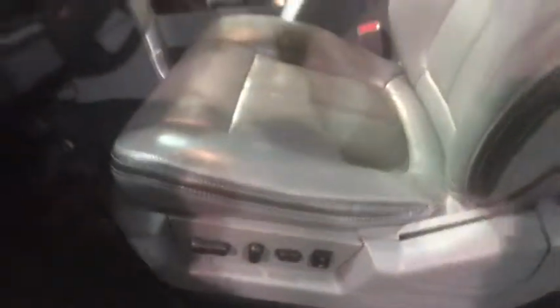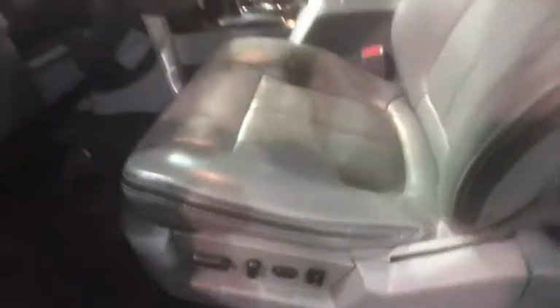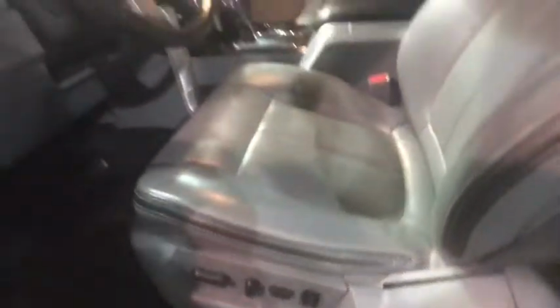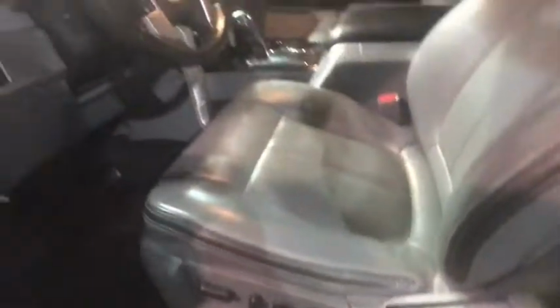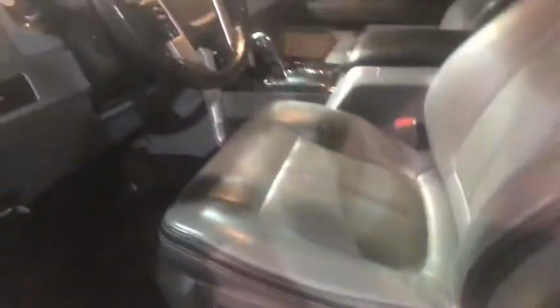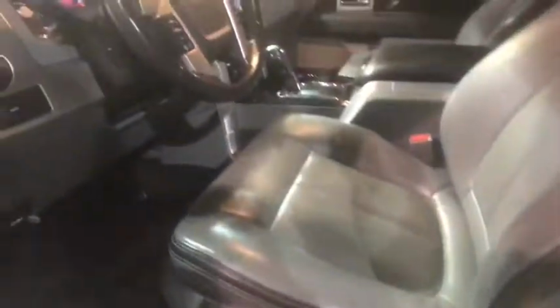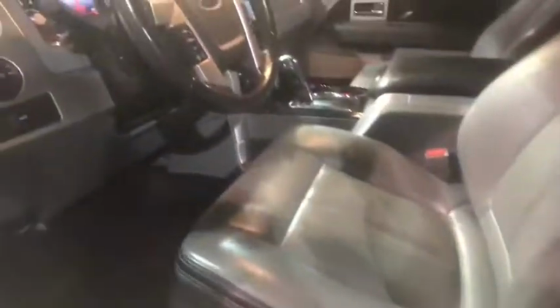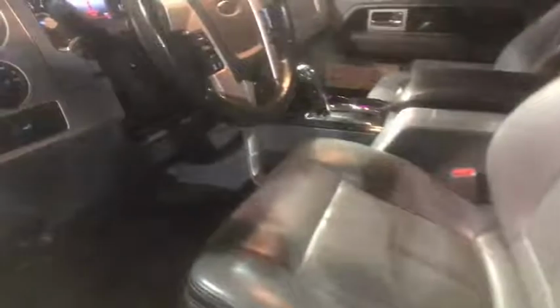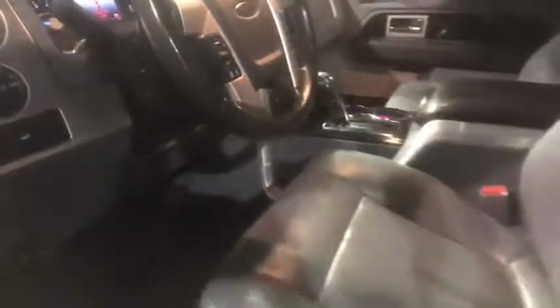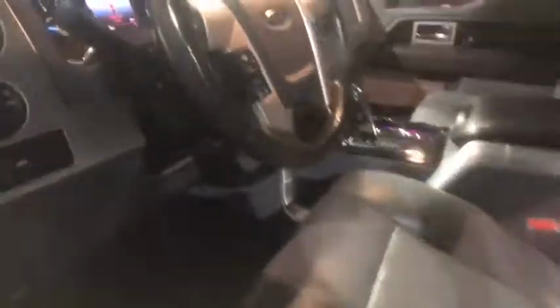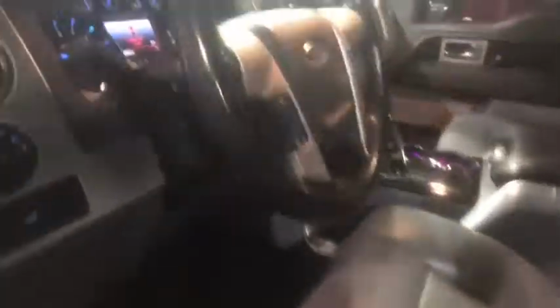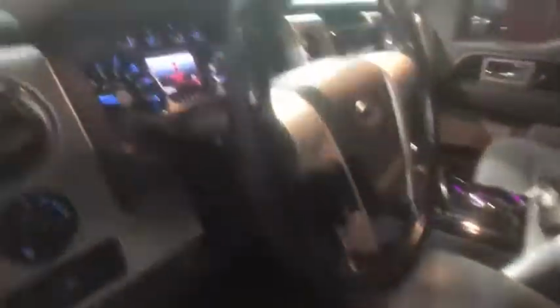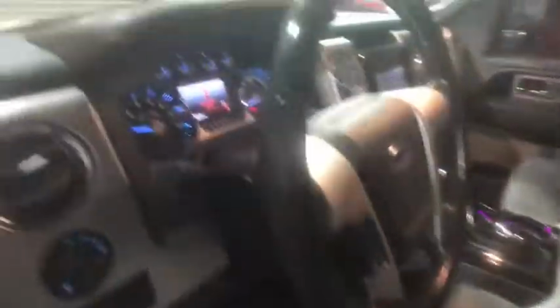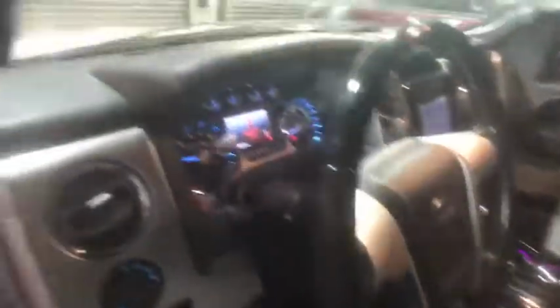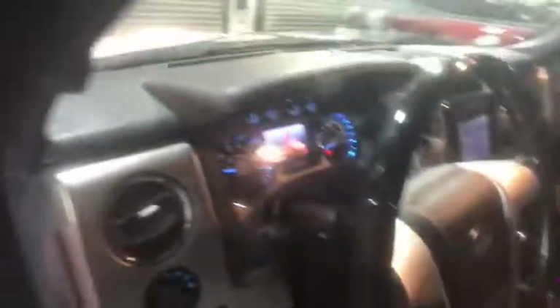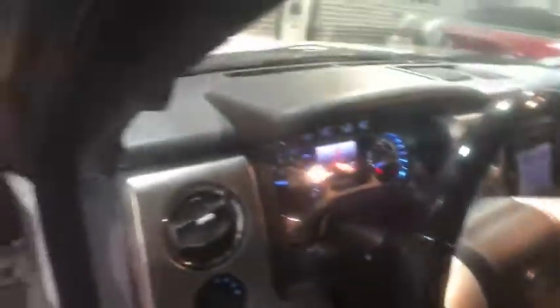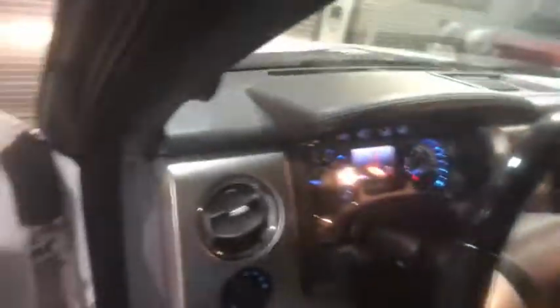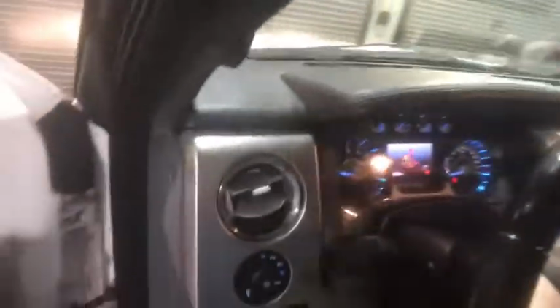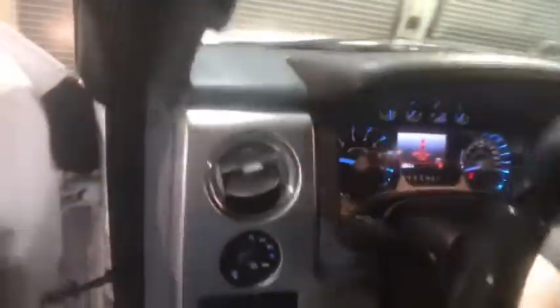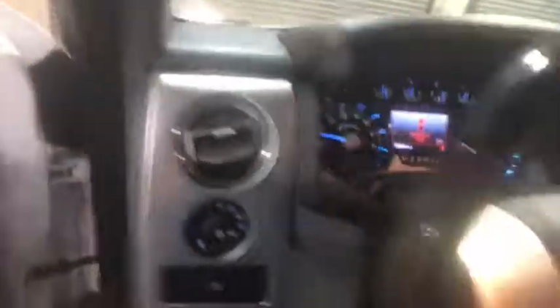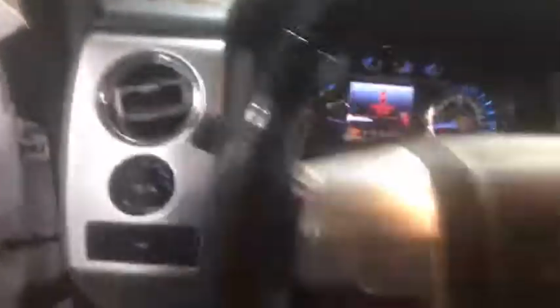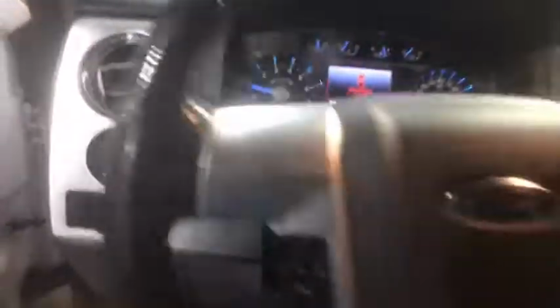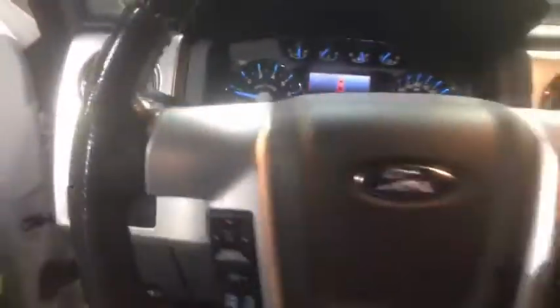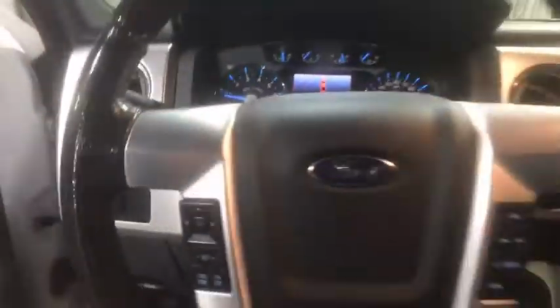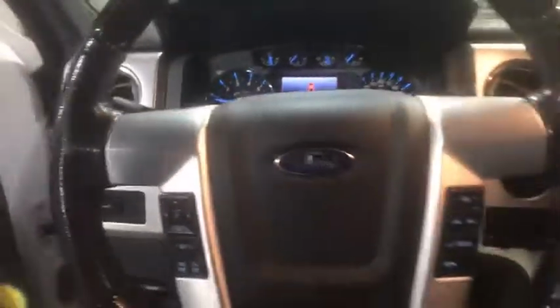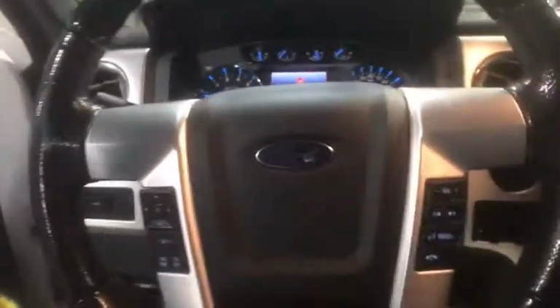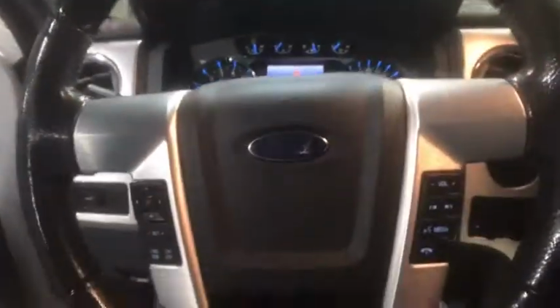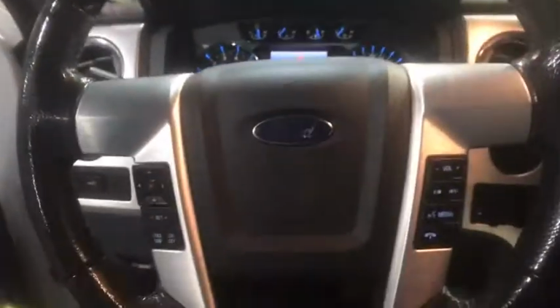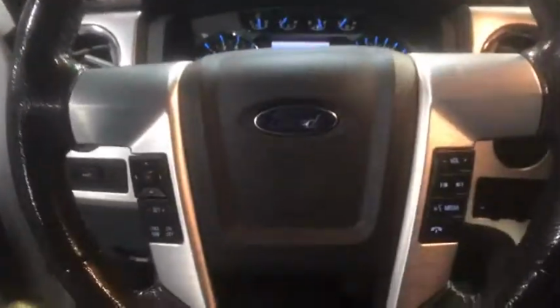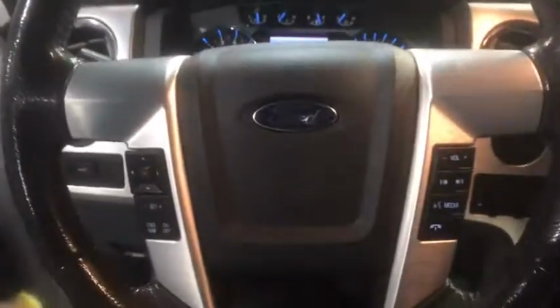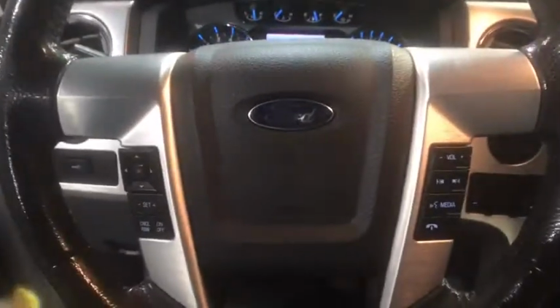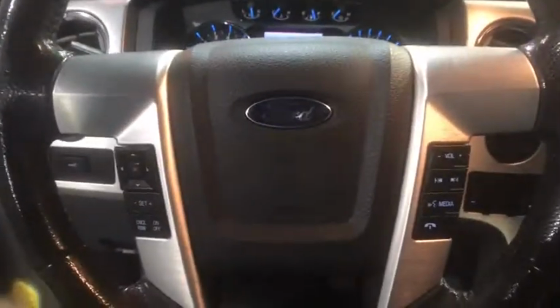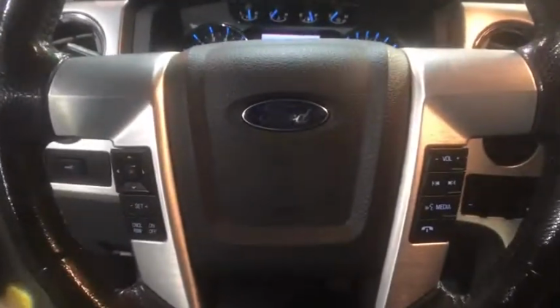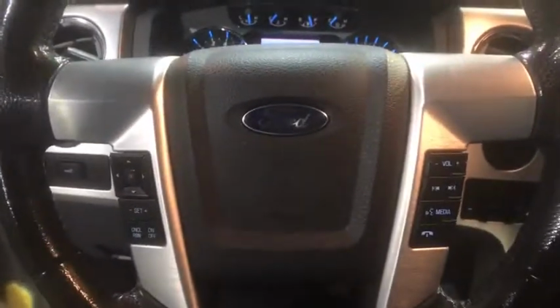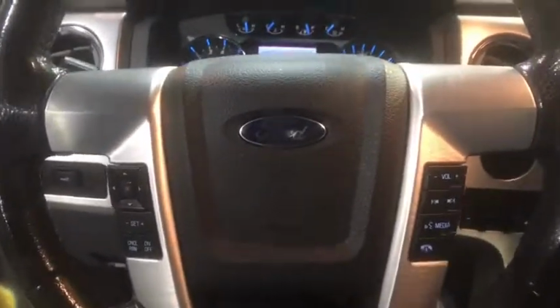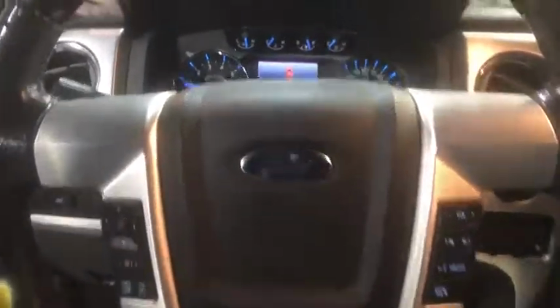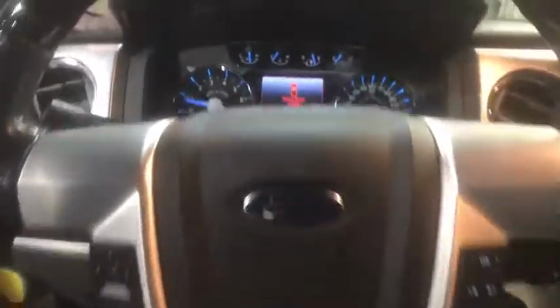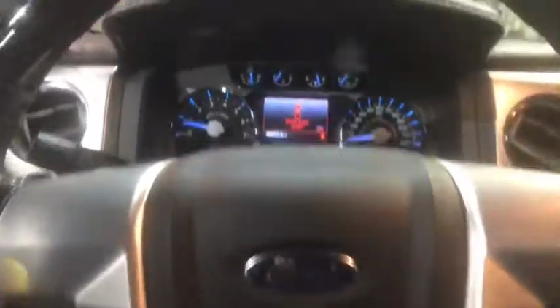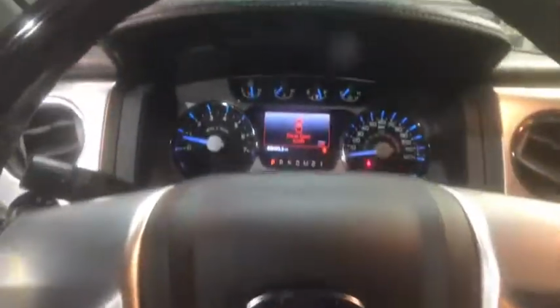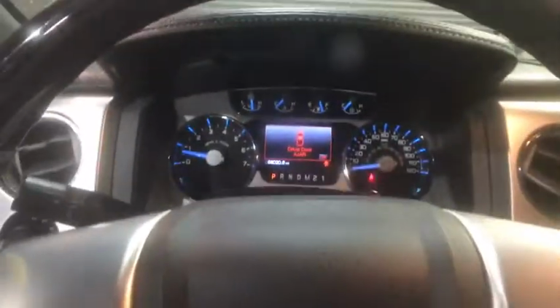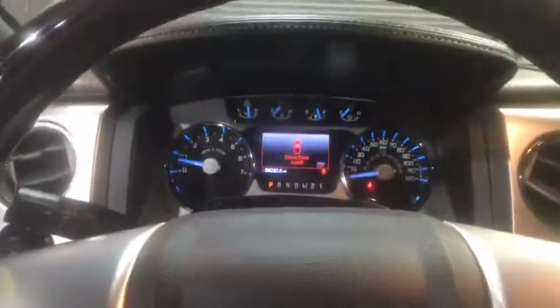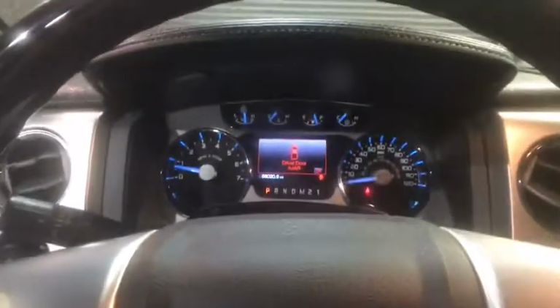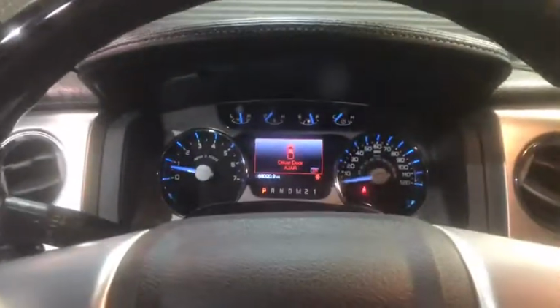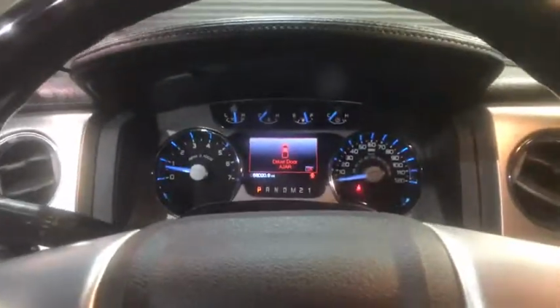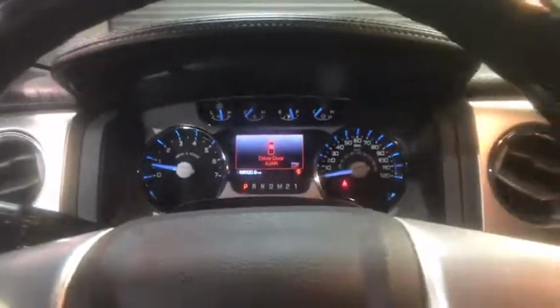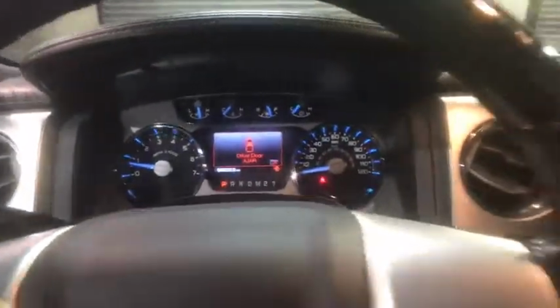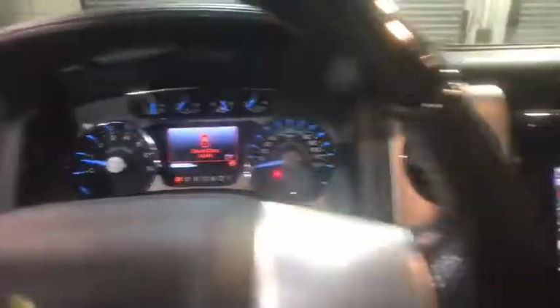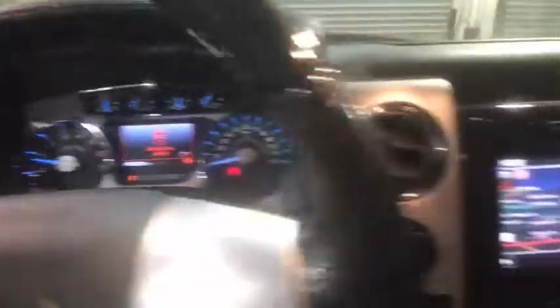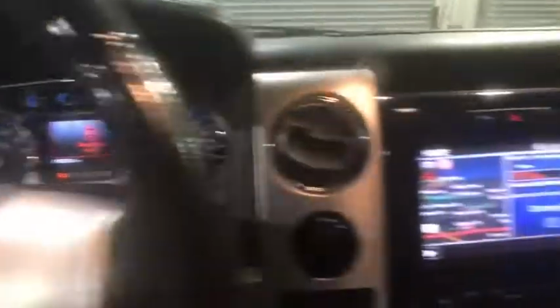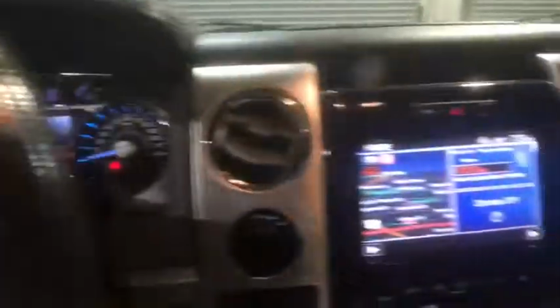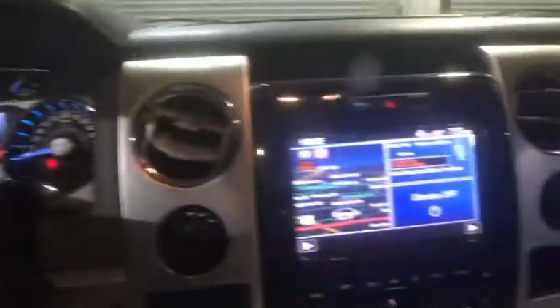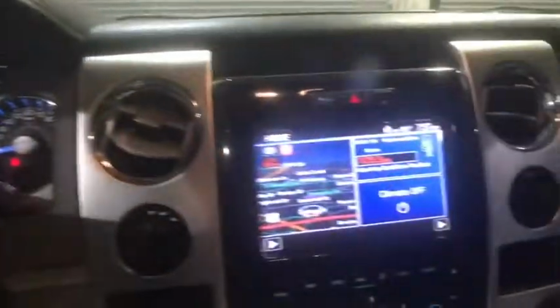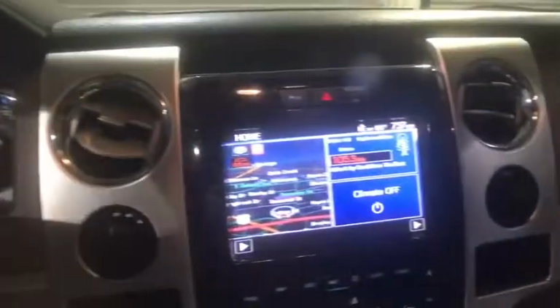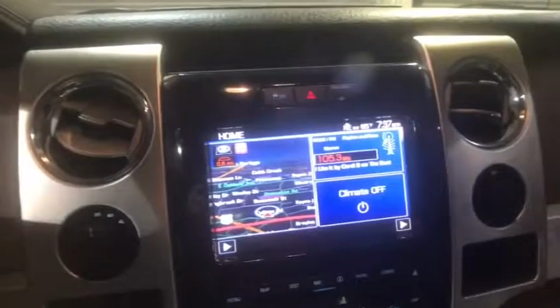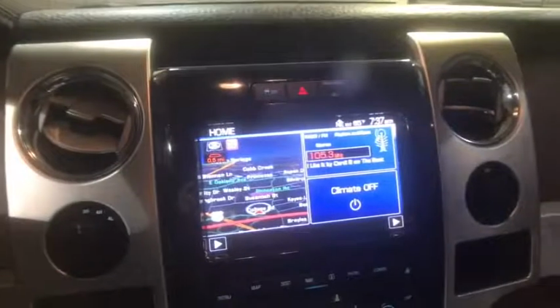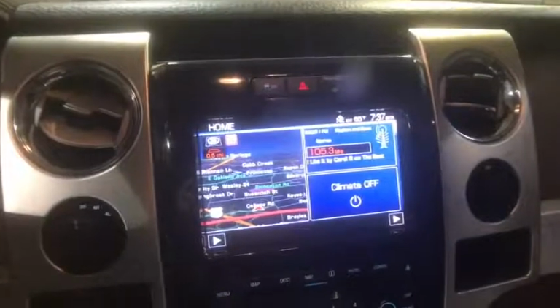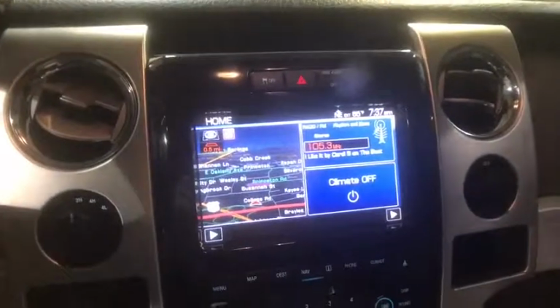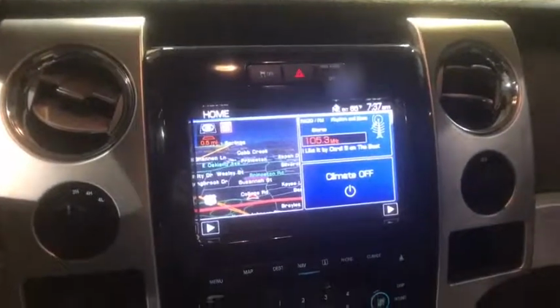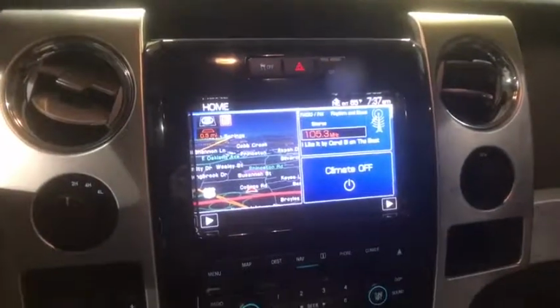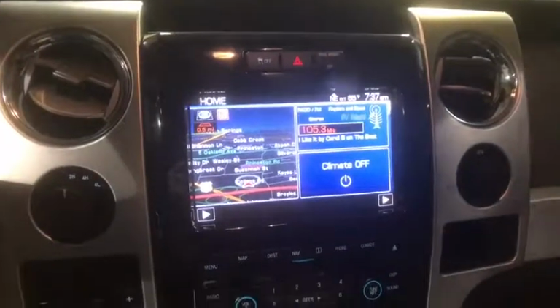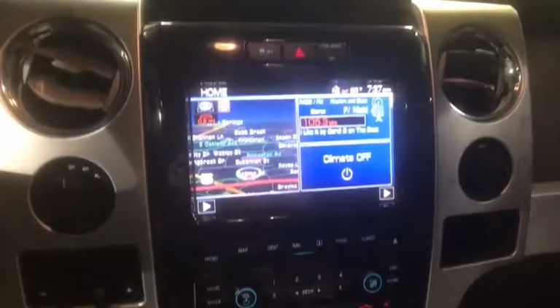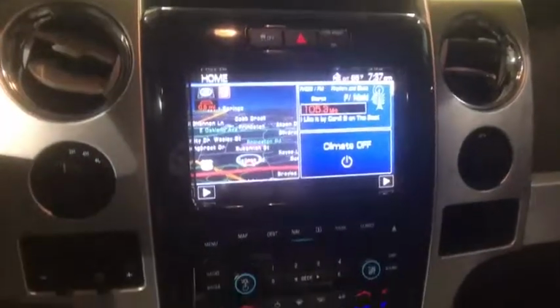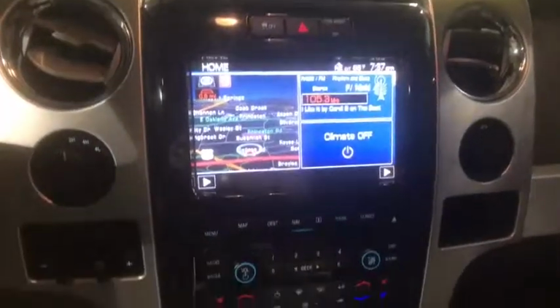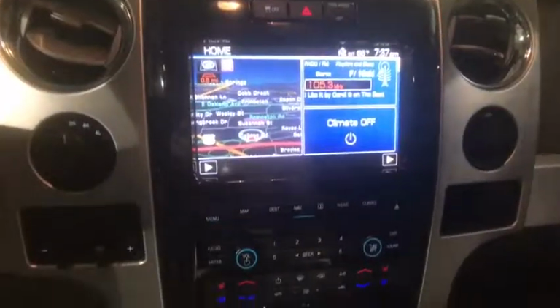Security system, power windows, electronic stability control, fog lights, rear window defroster, heated front seats.